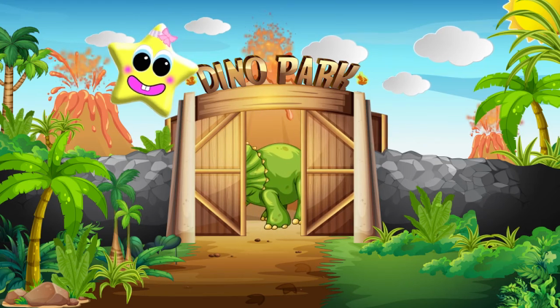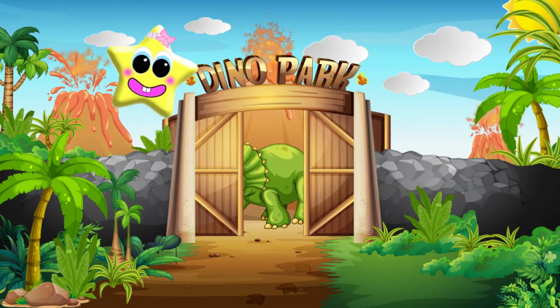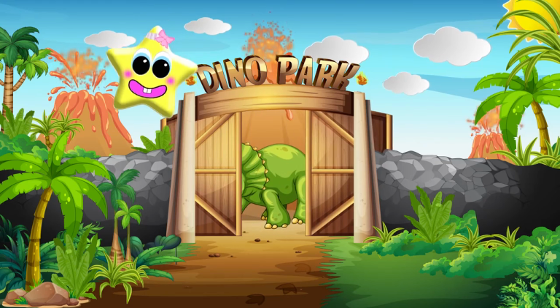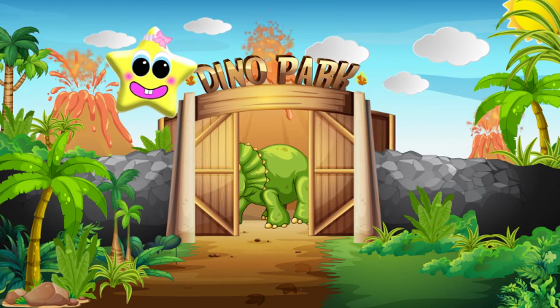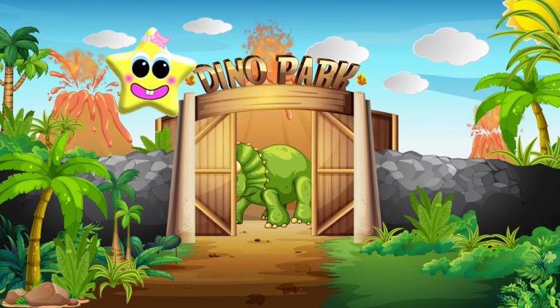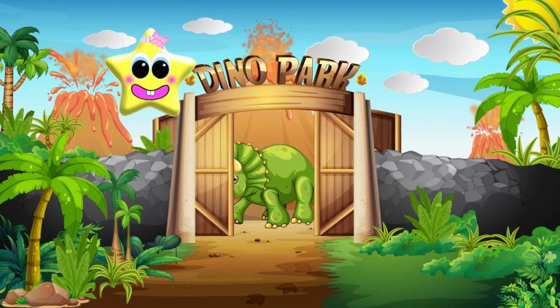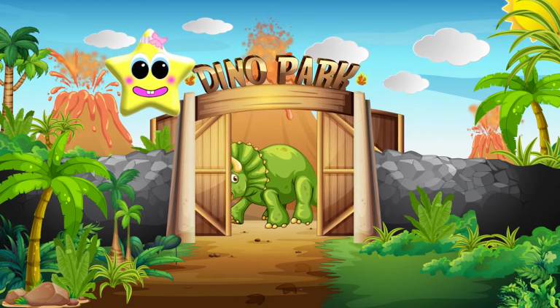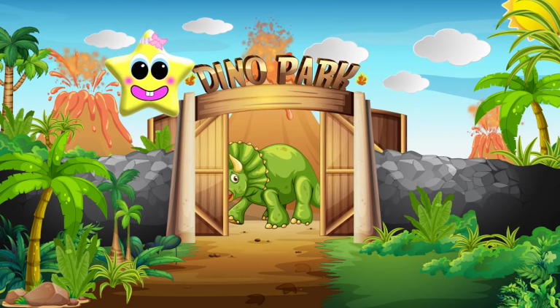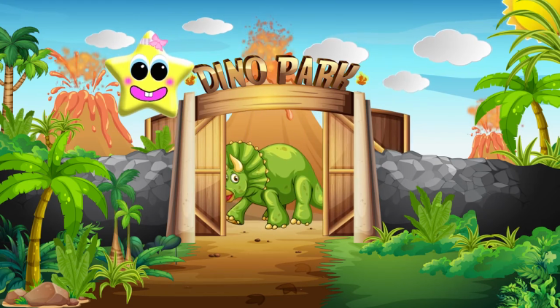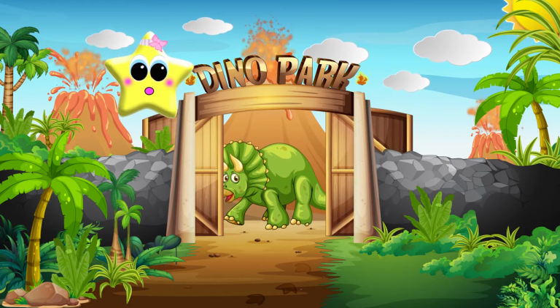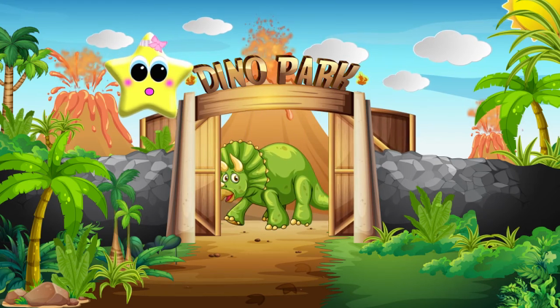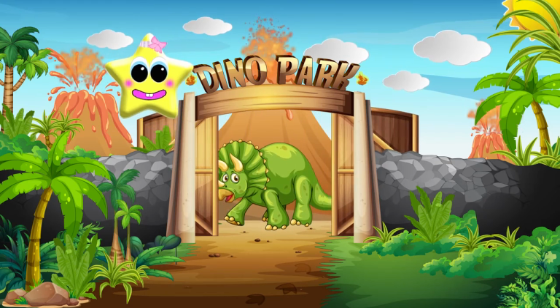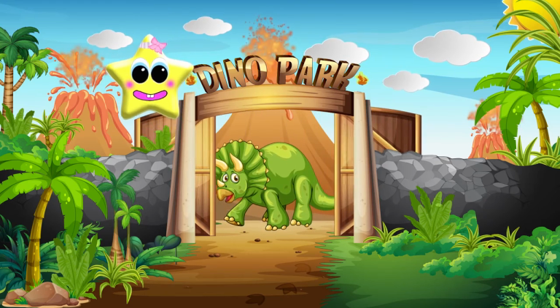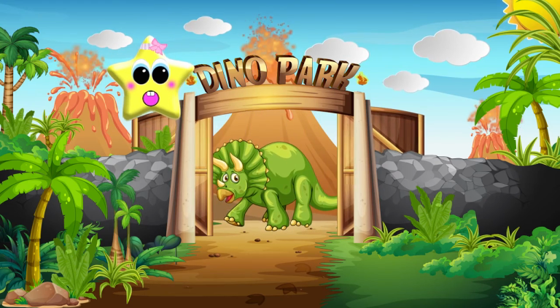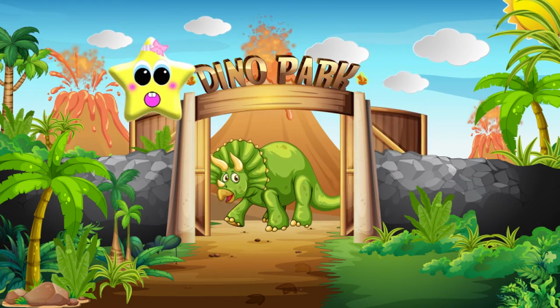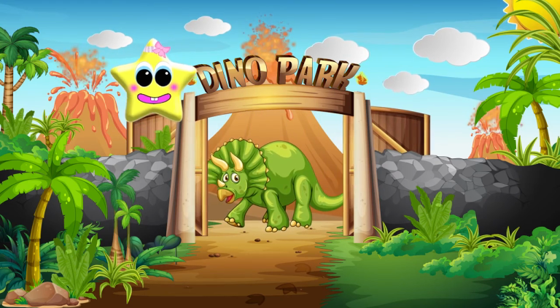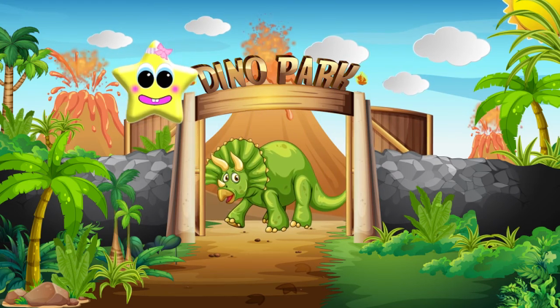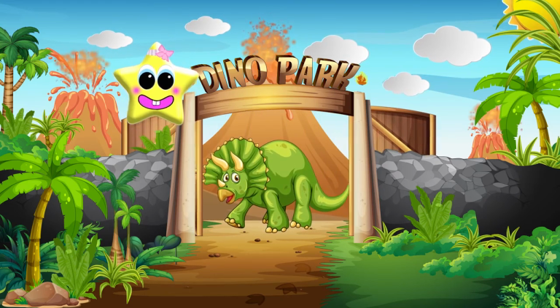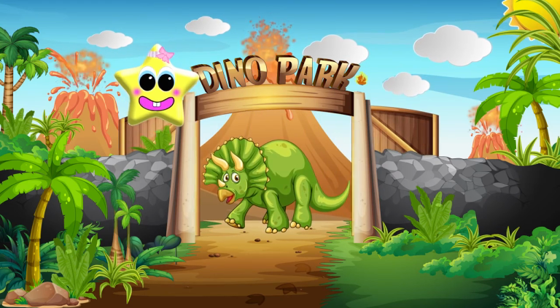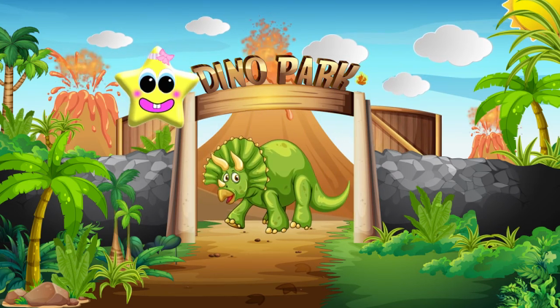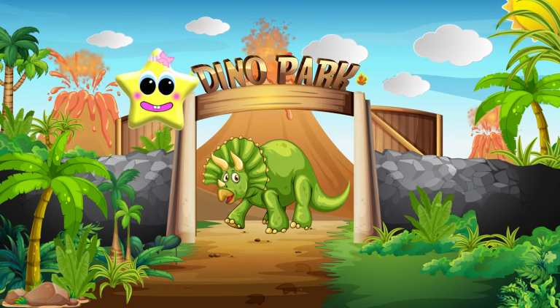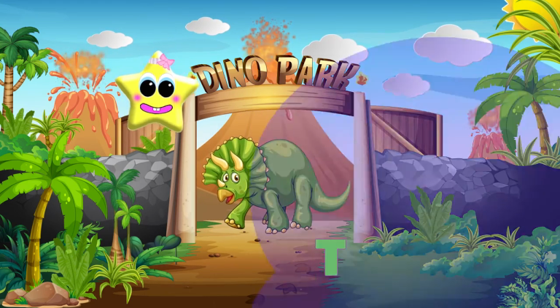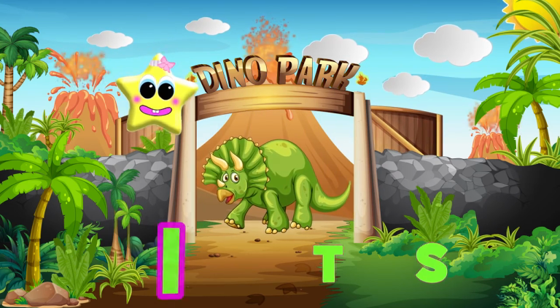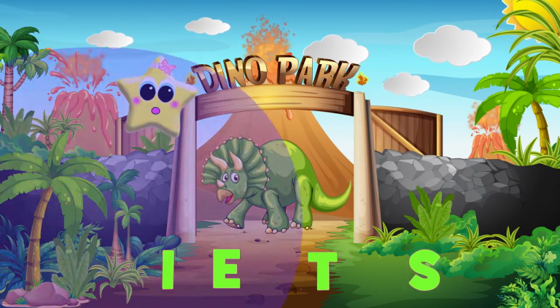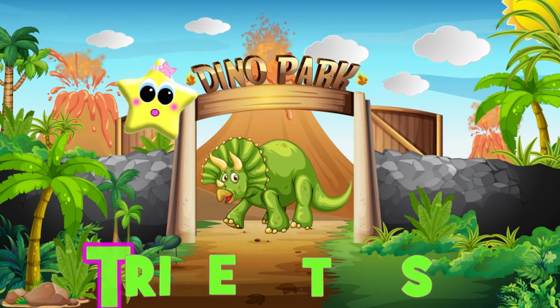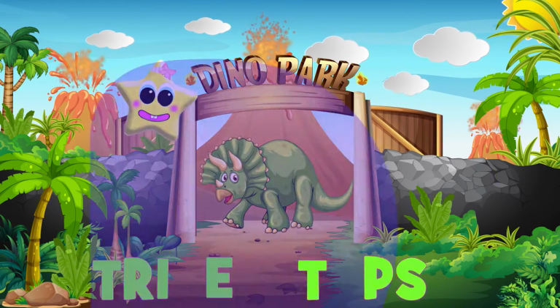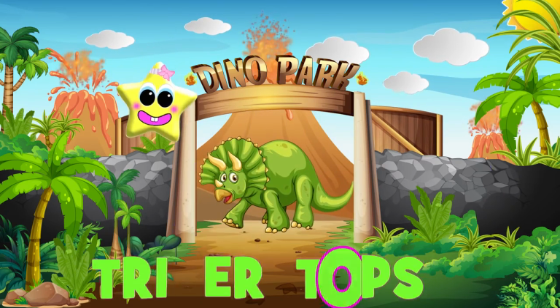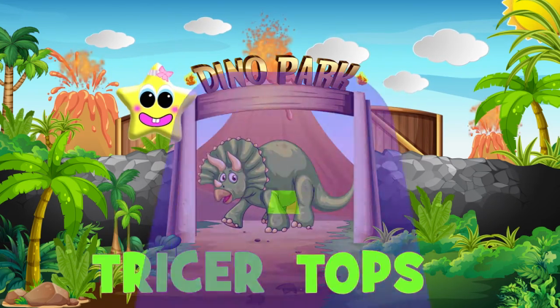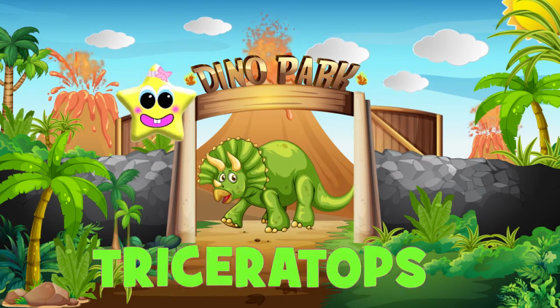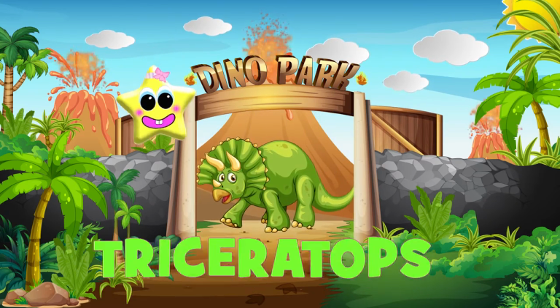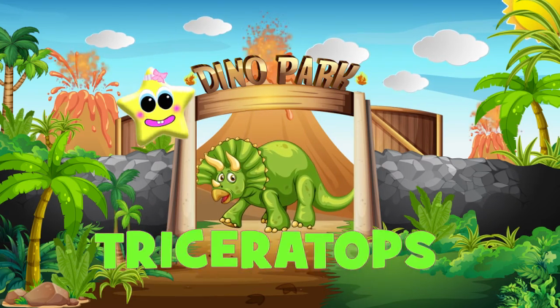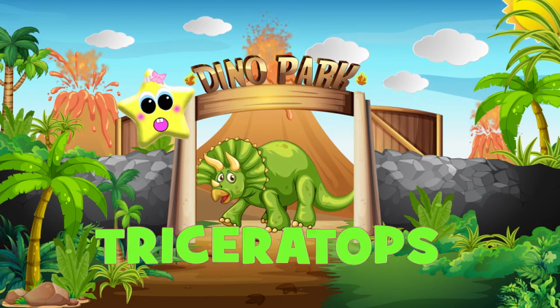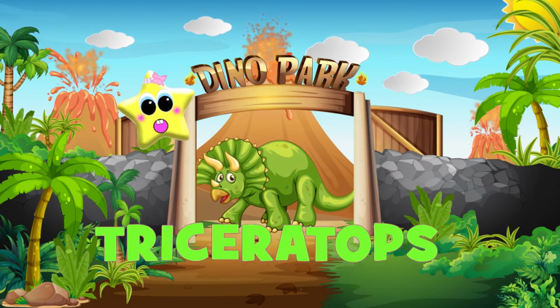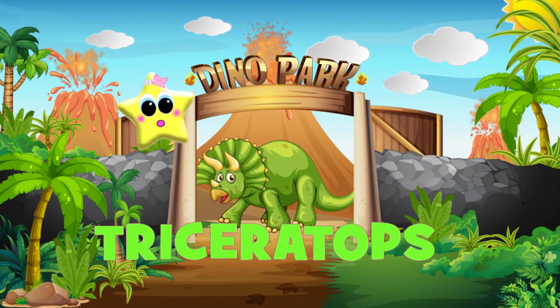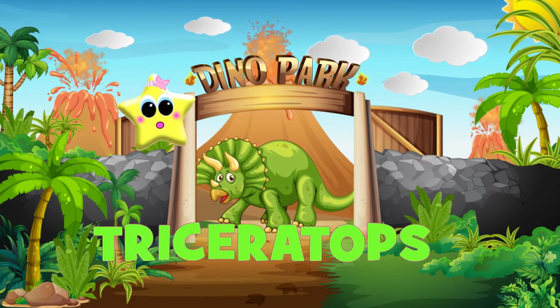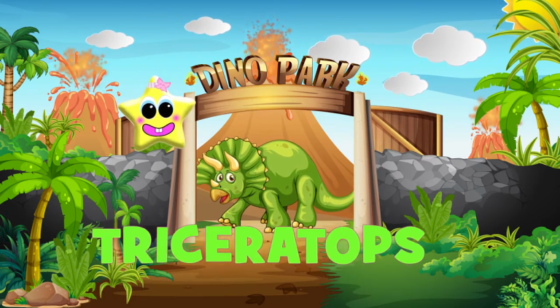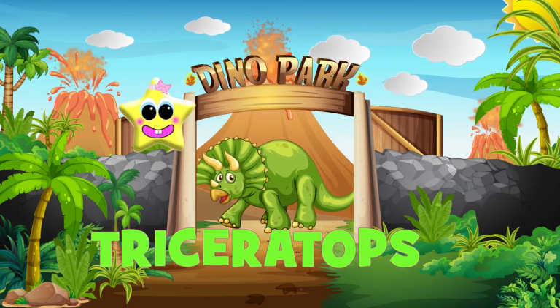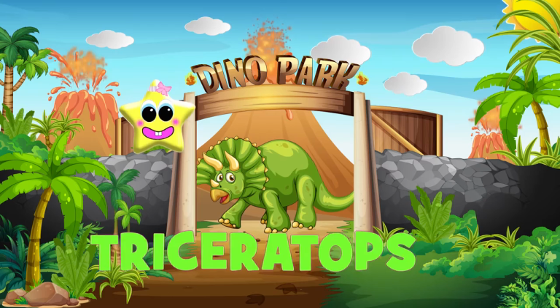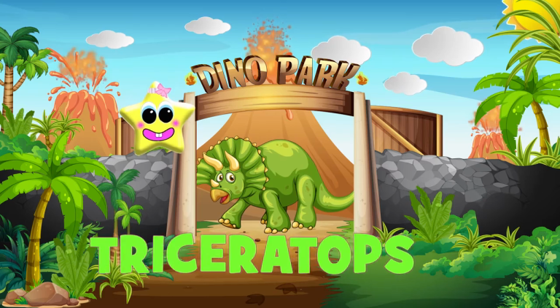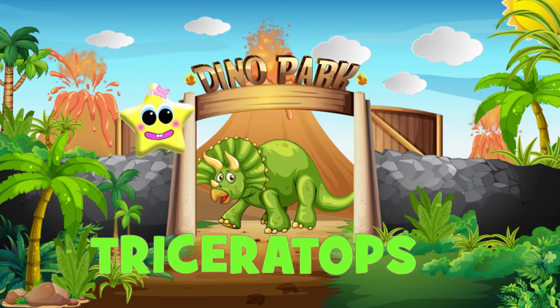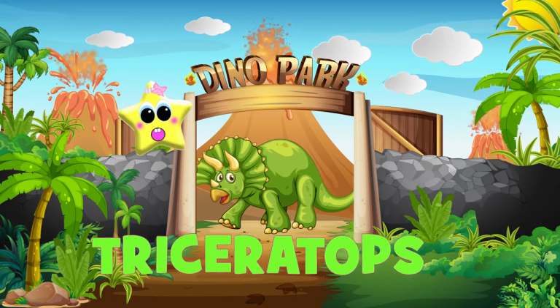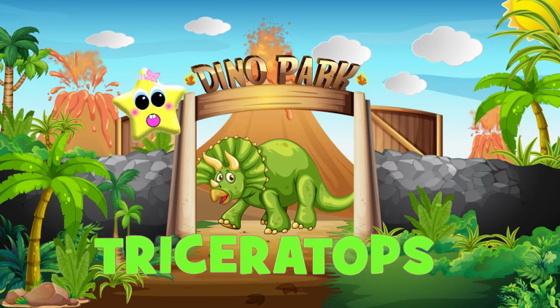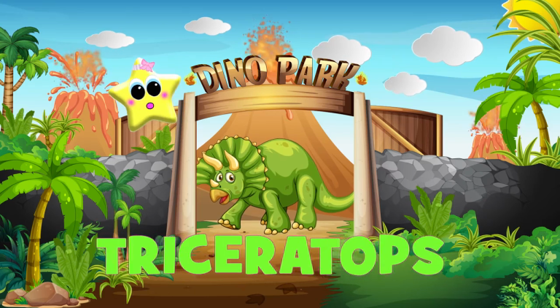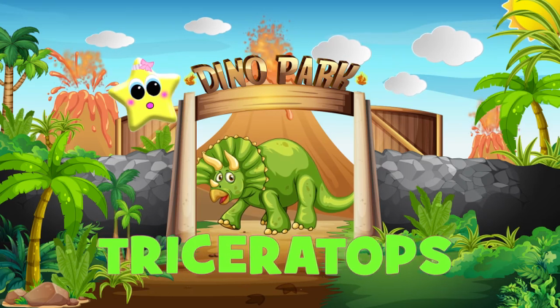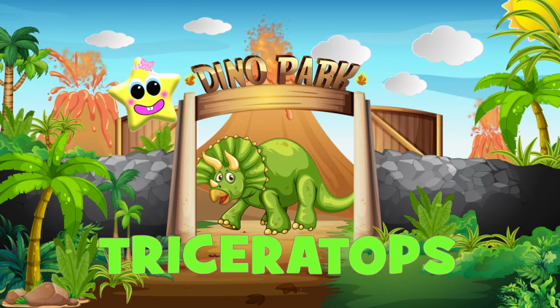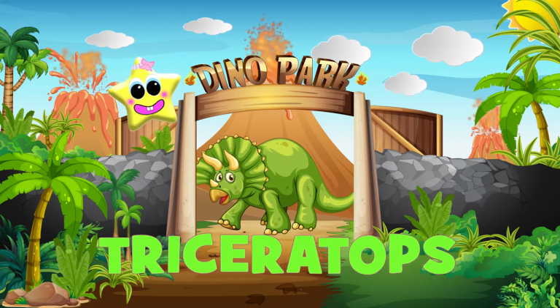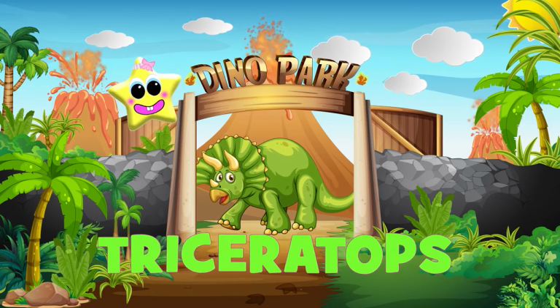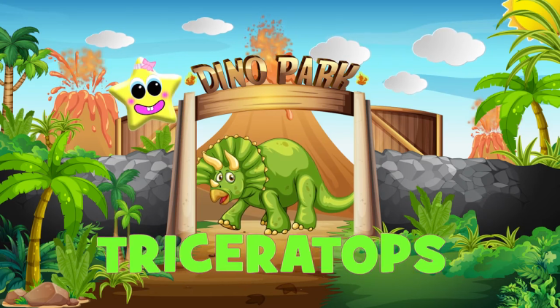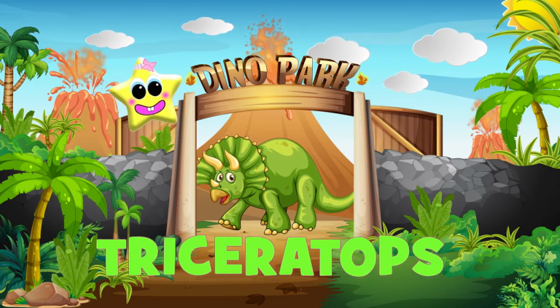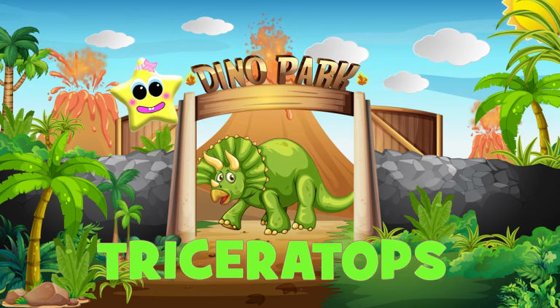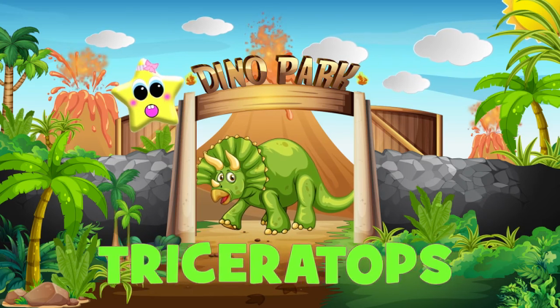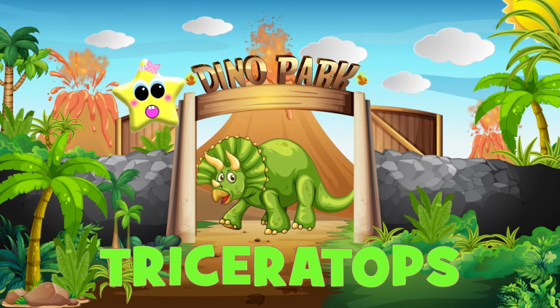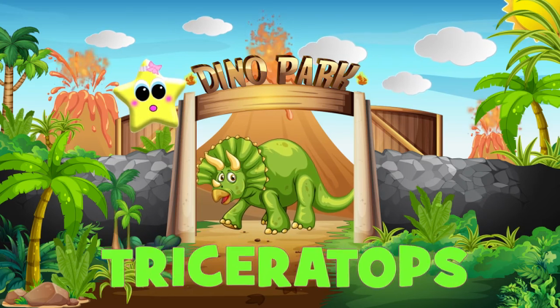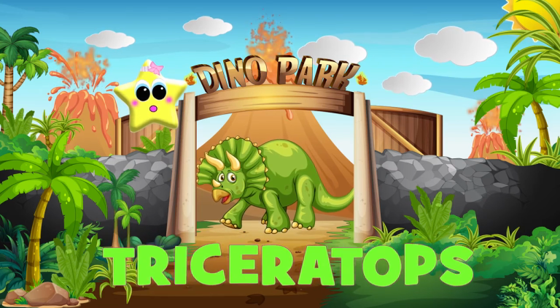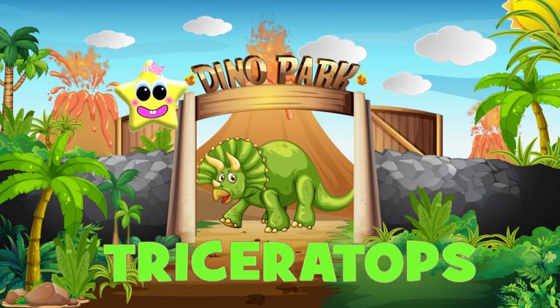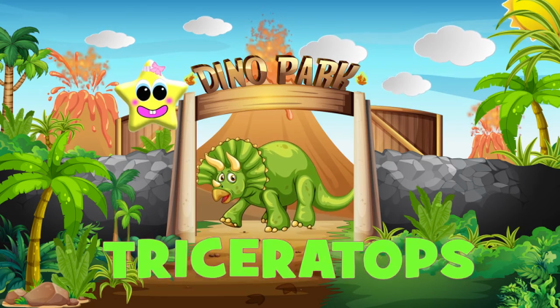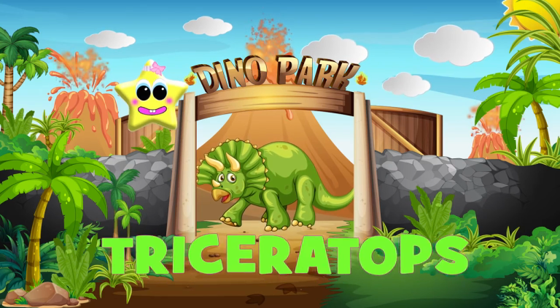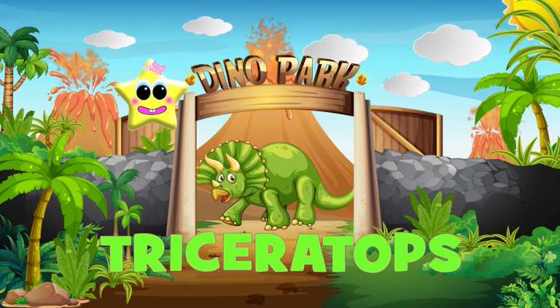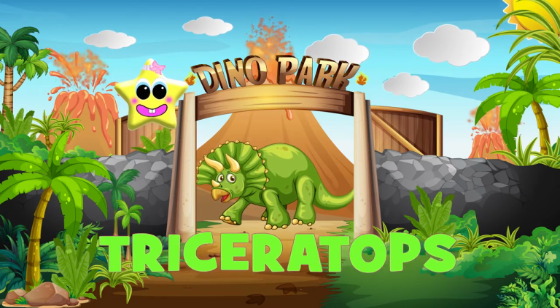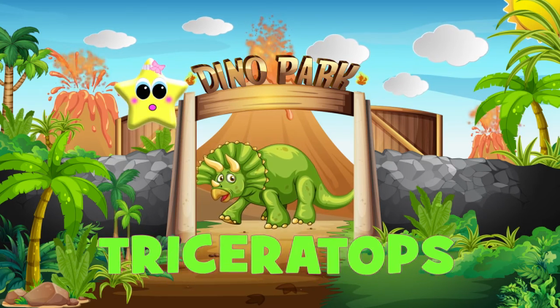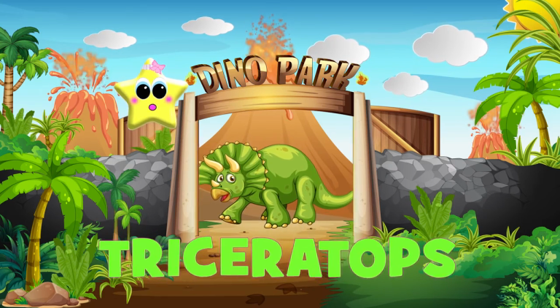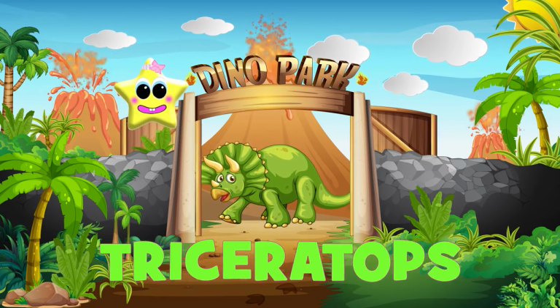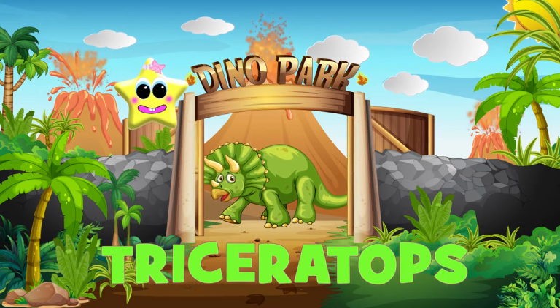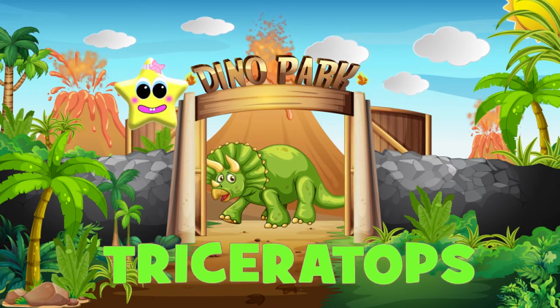This dinosaur is called a Triceratops because he has three horns on his head.